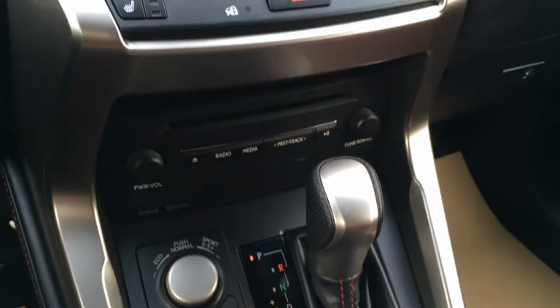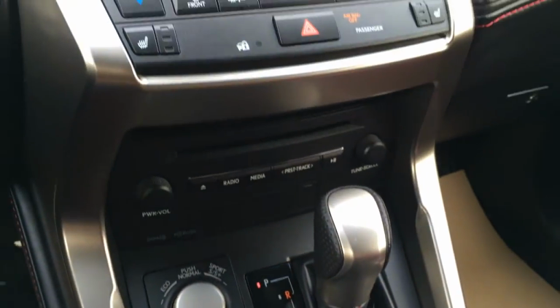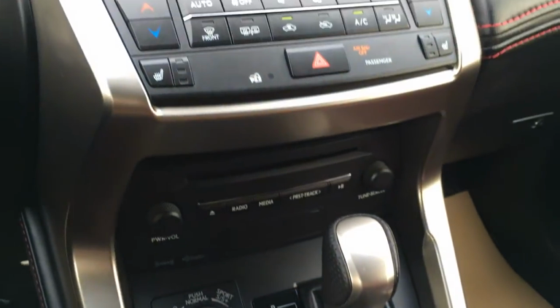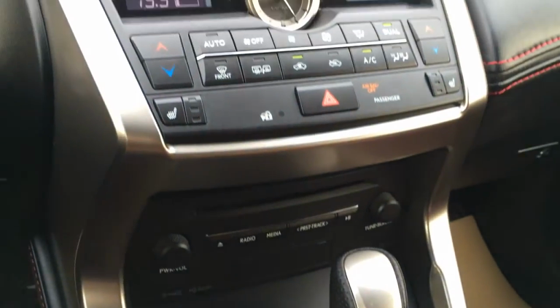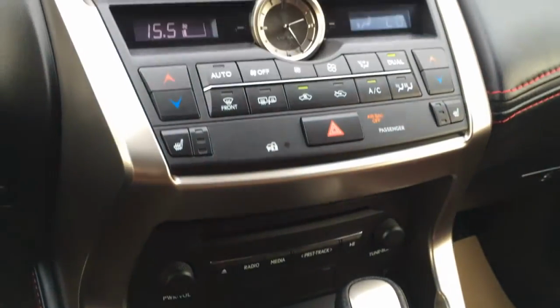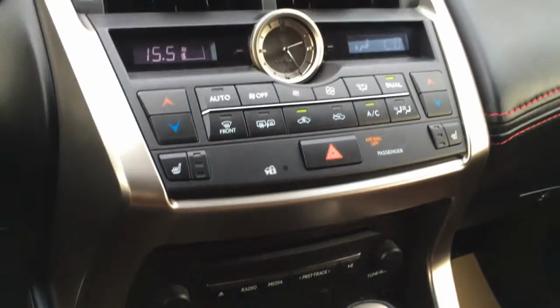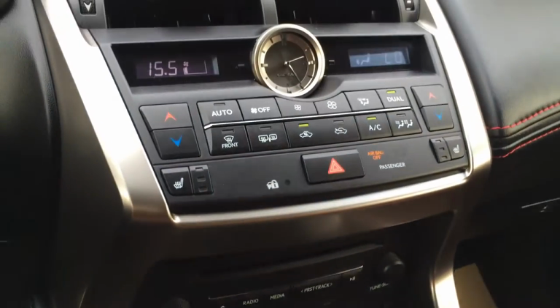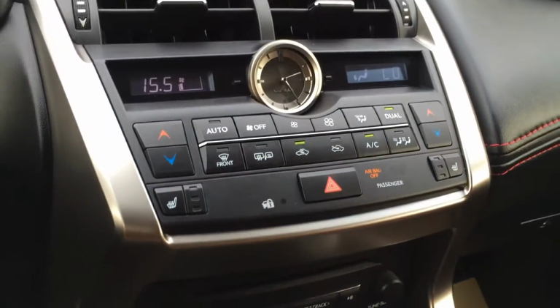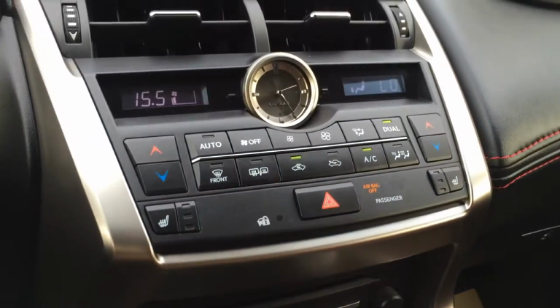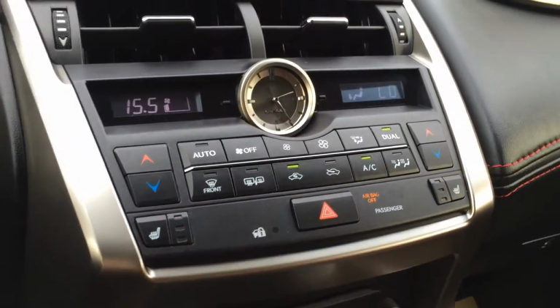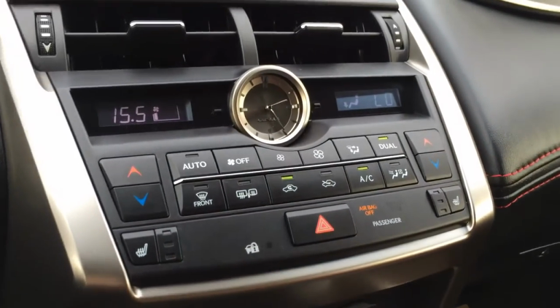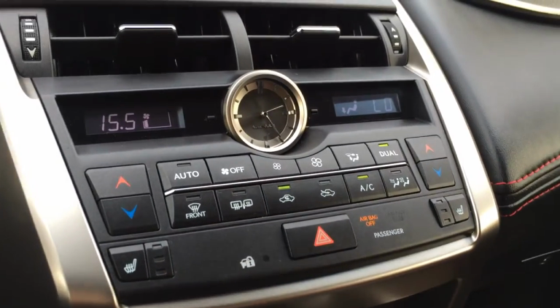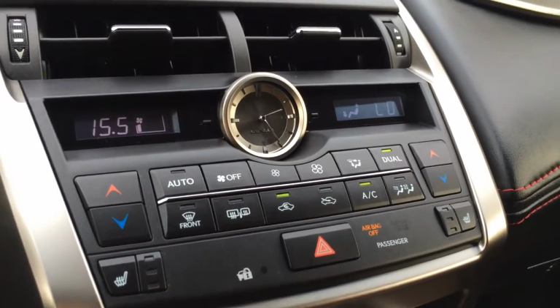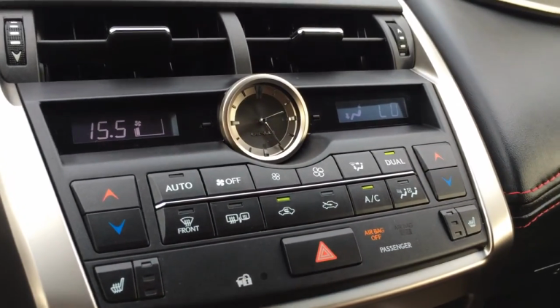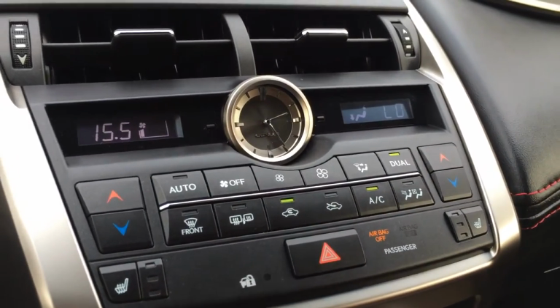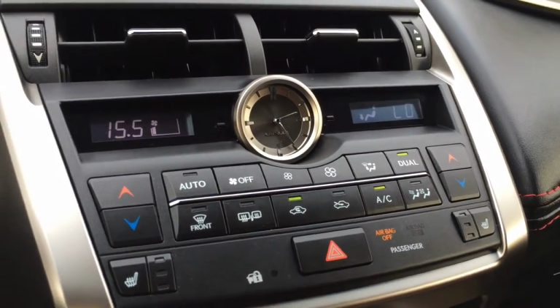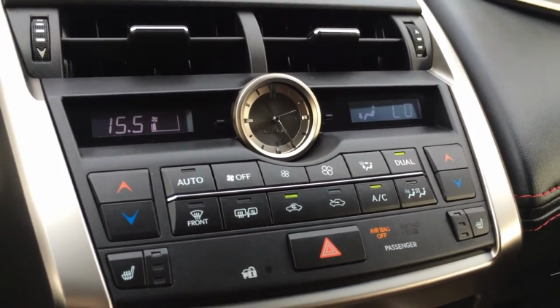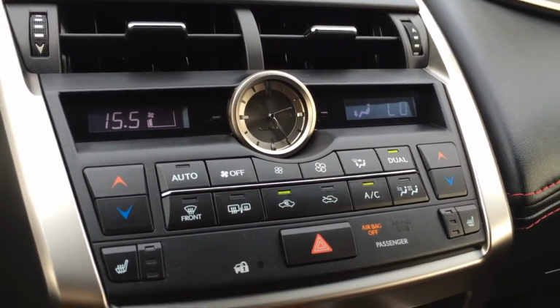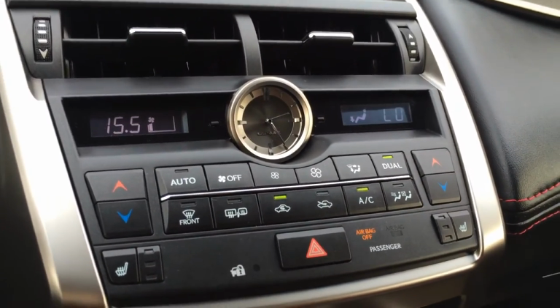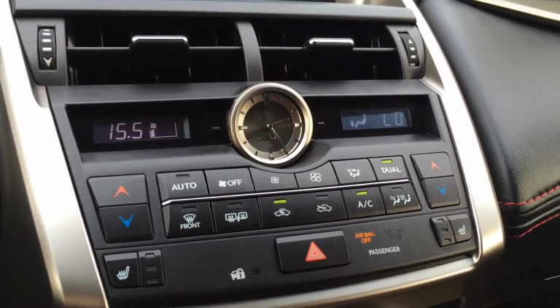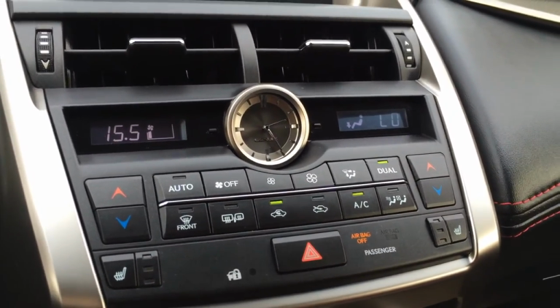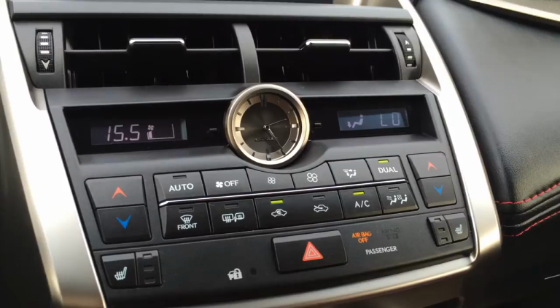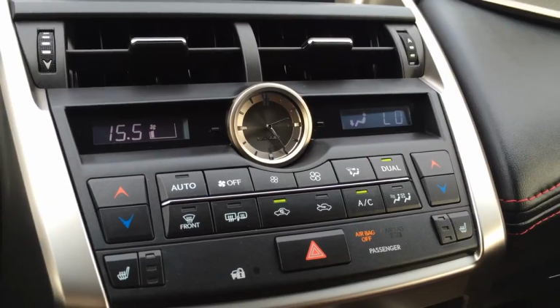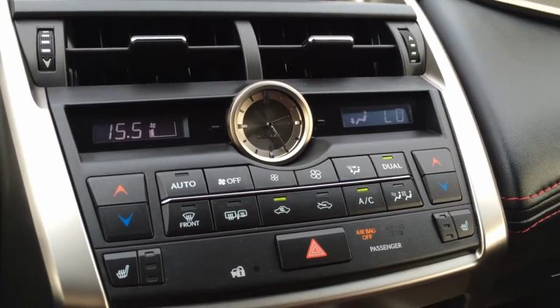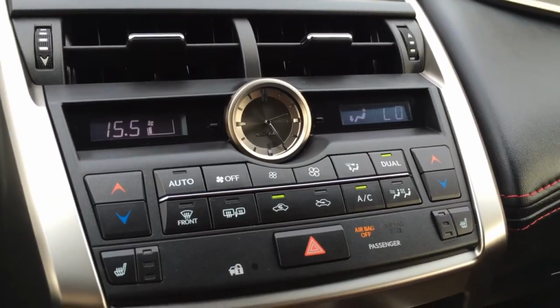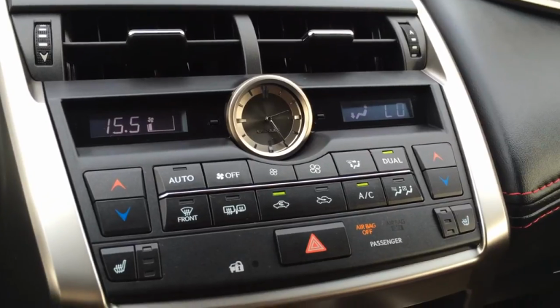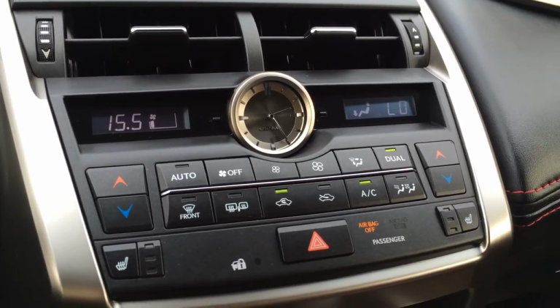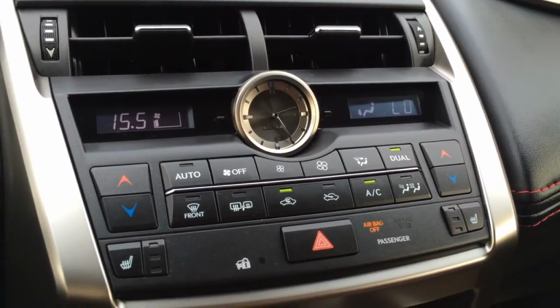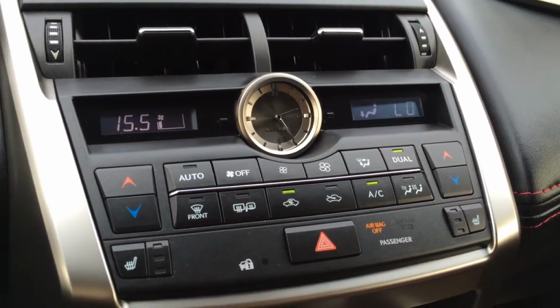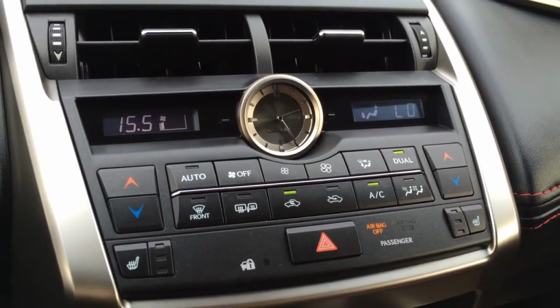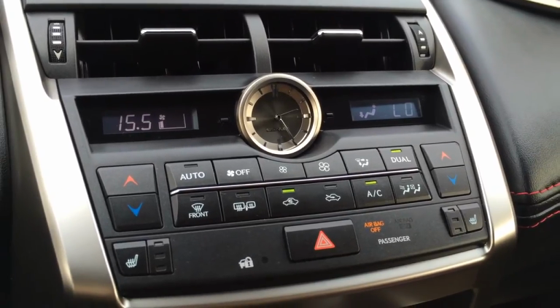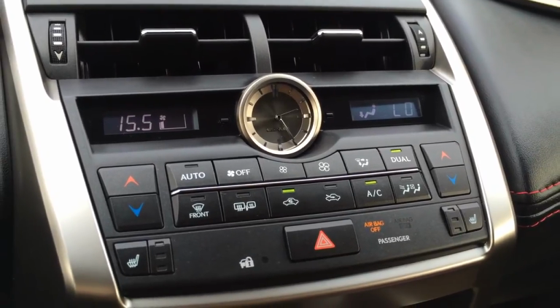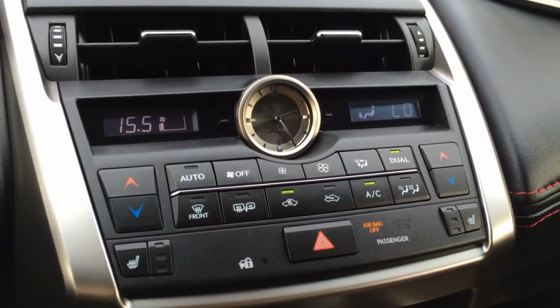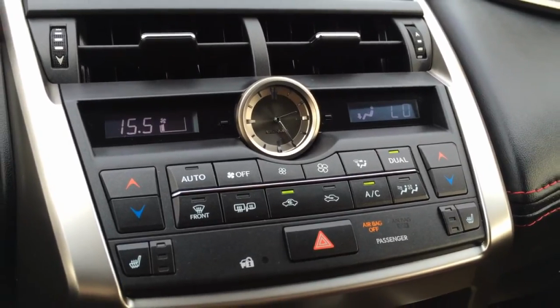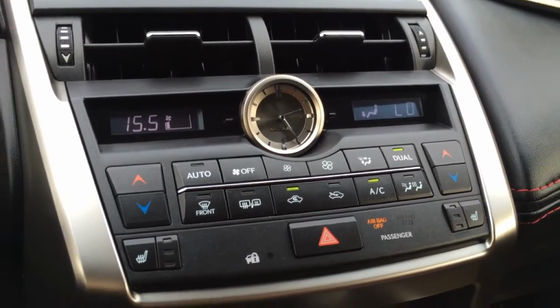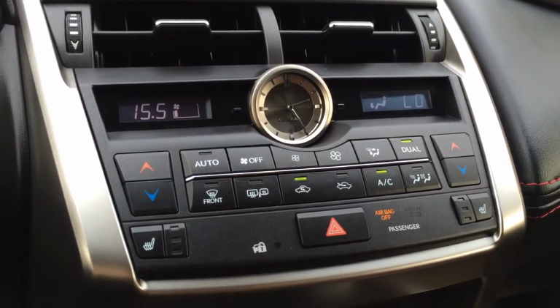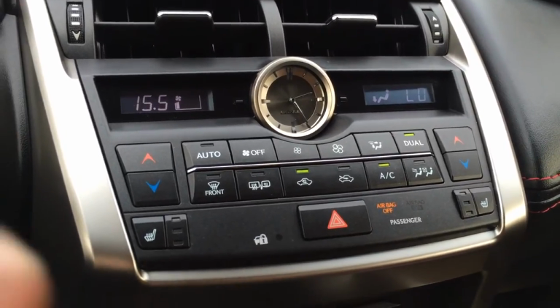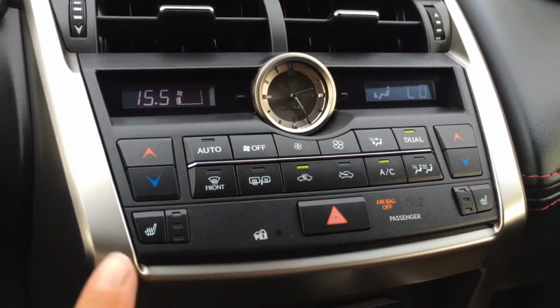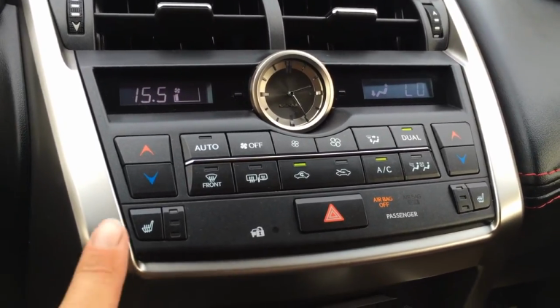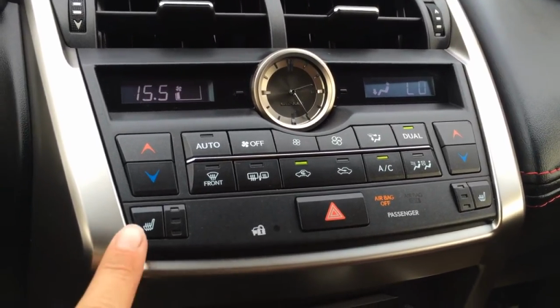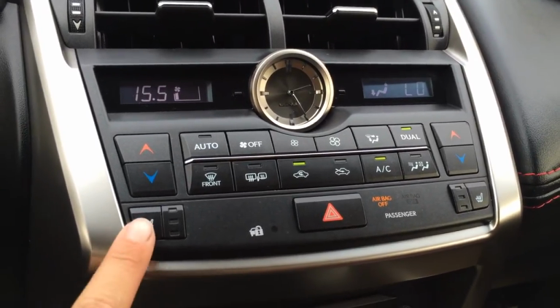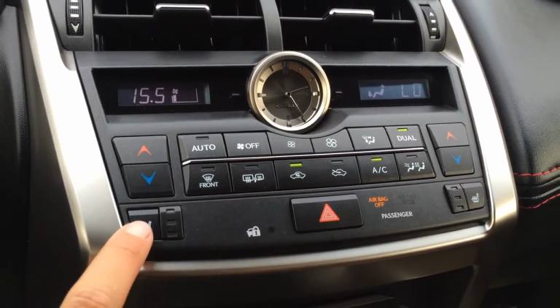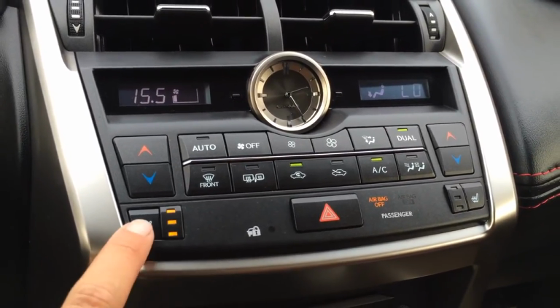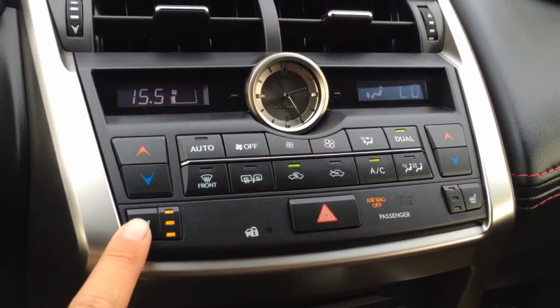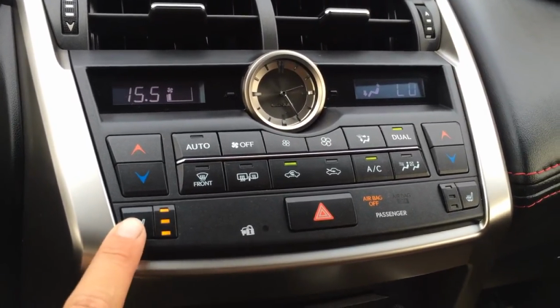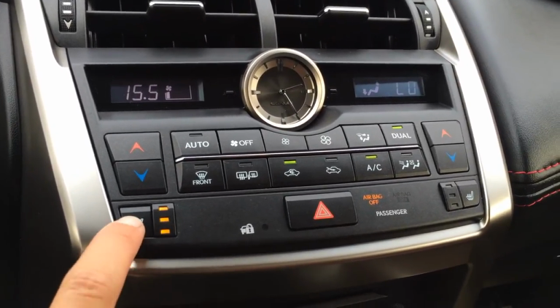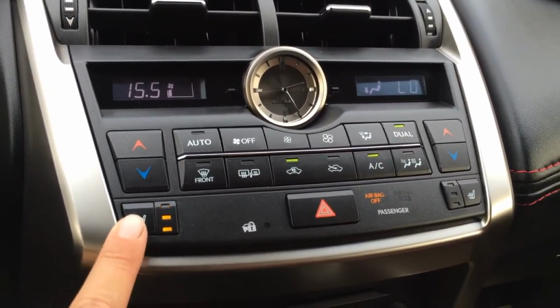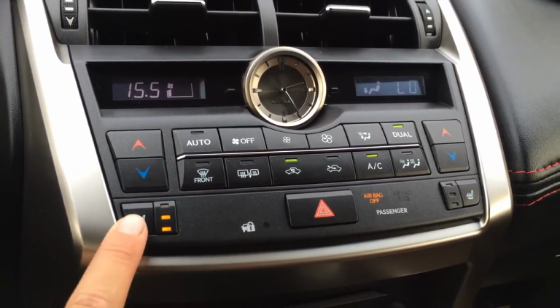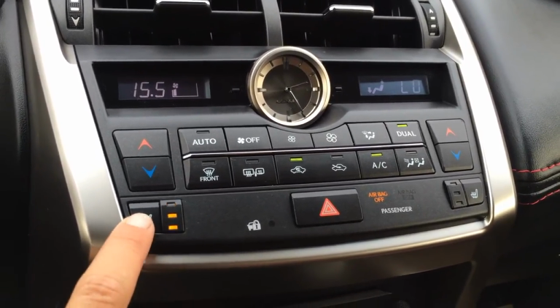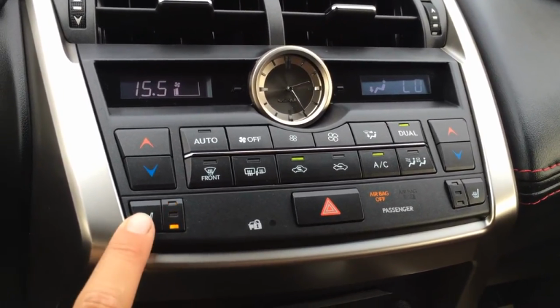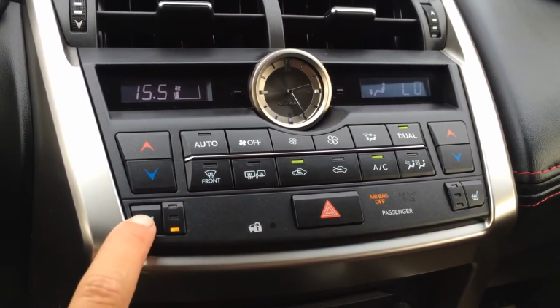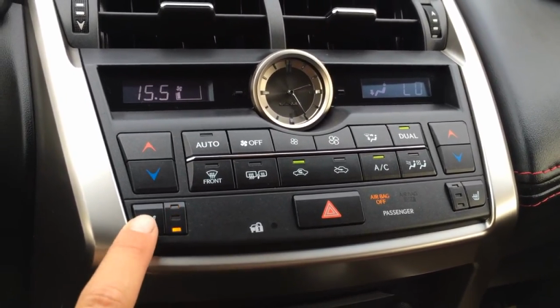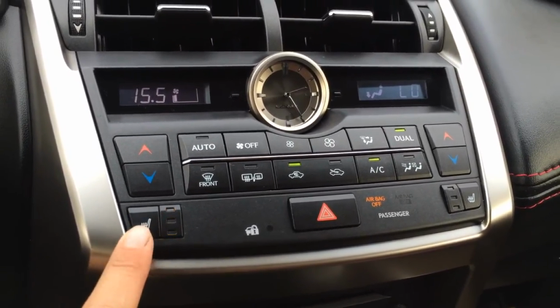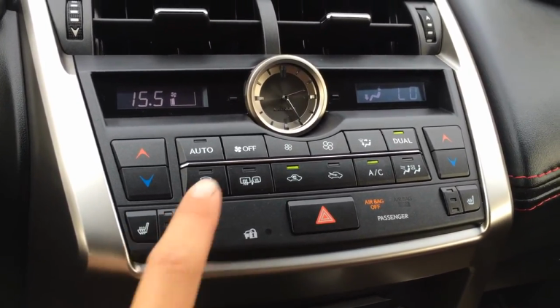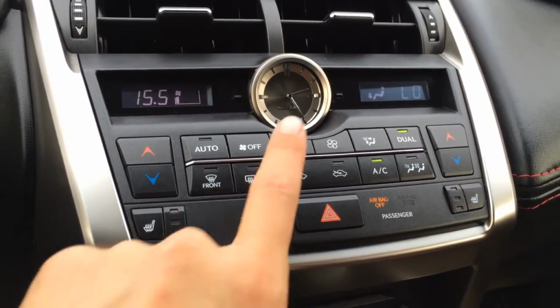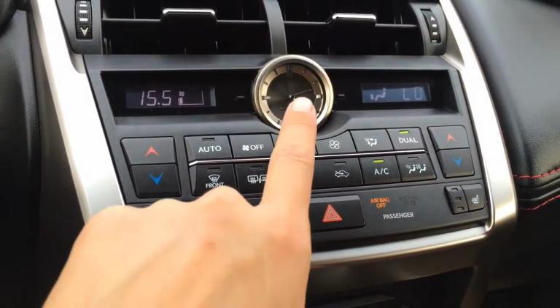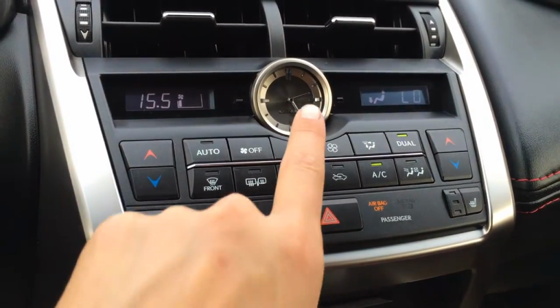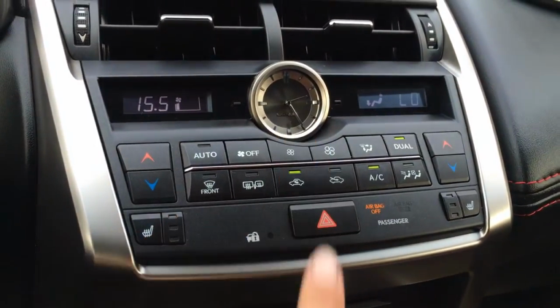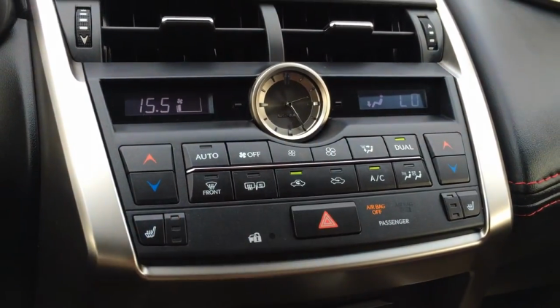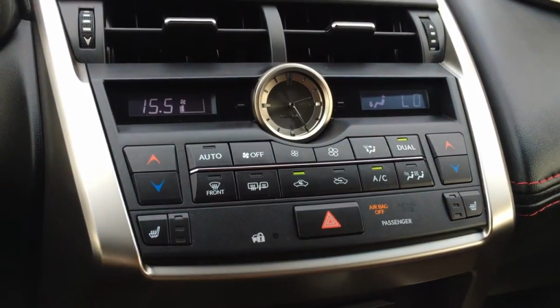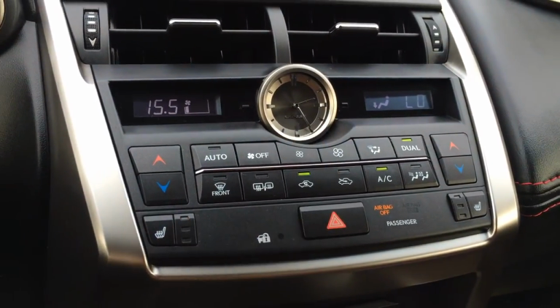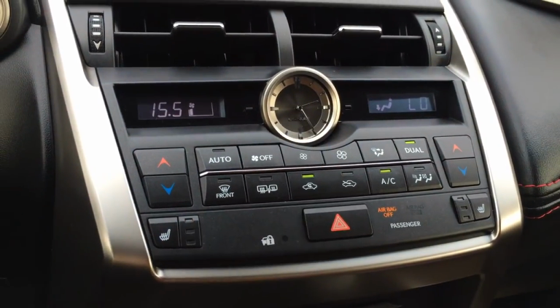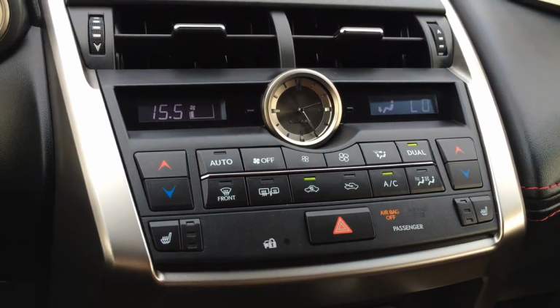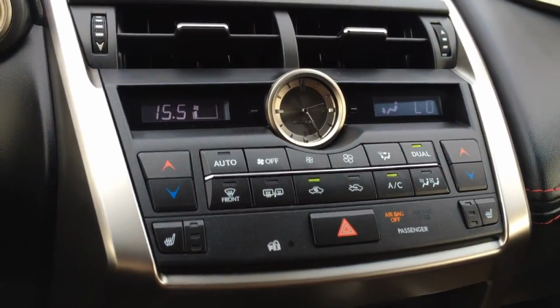Dual zone climate control, AC, front and rear defrost, heated side mirrors. Heated front seats with three settings. You have your analog clock.